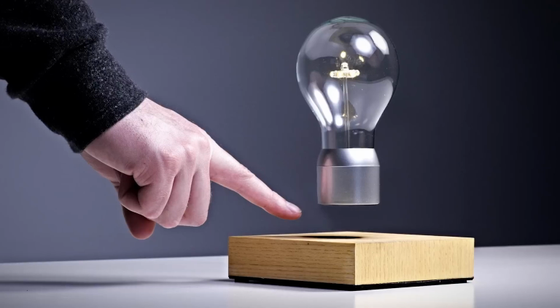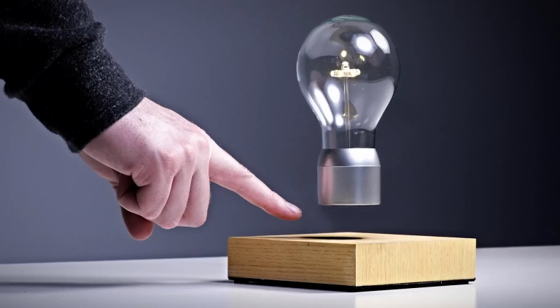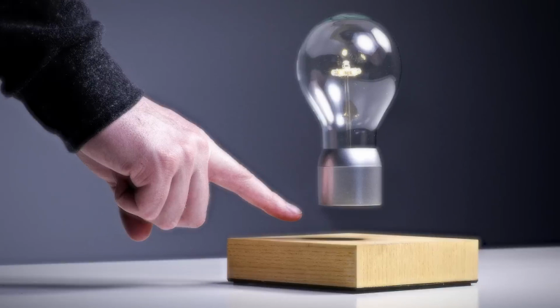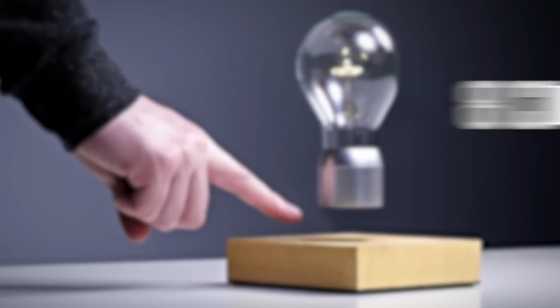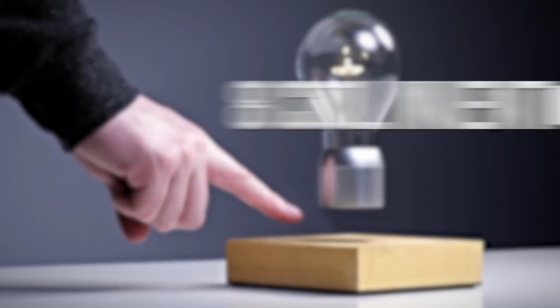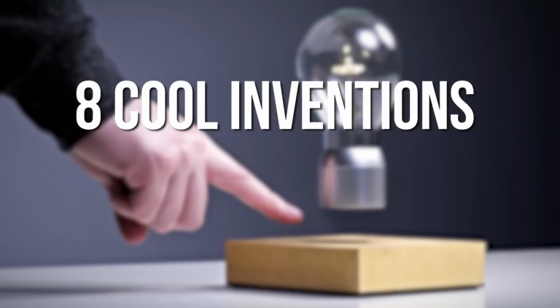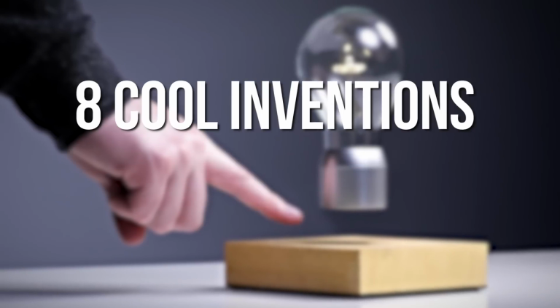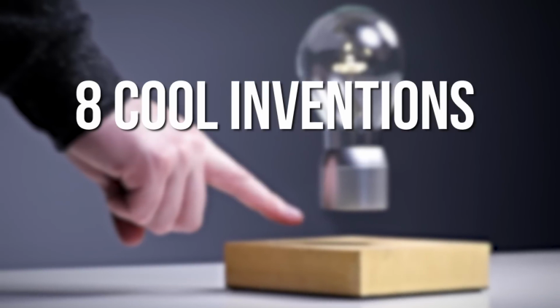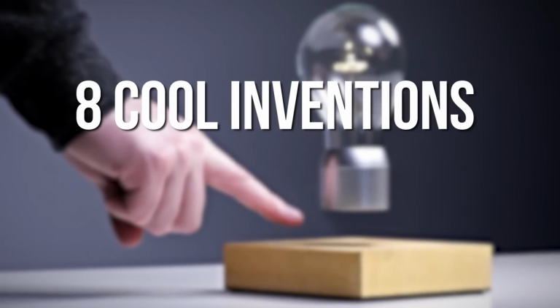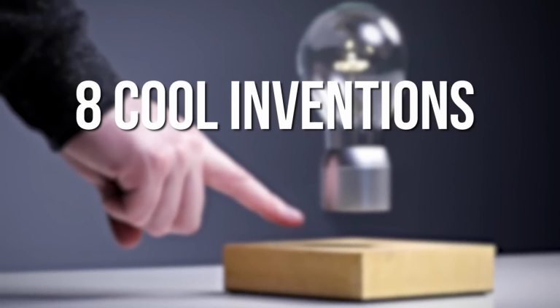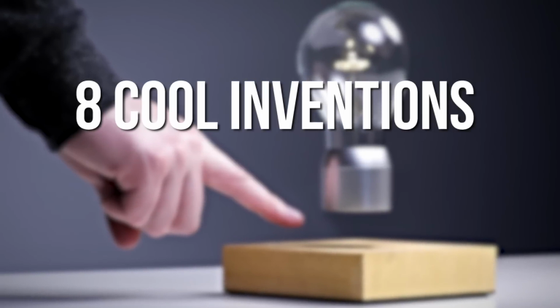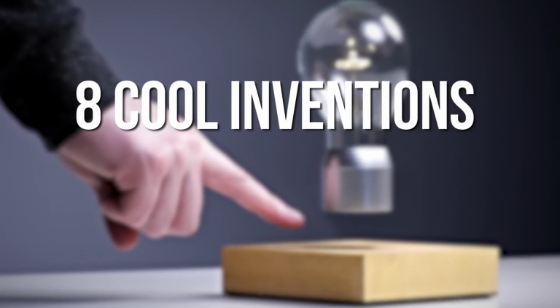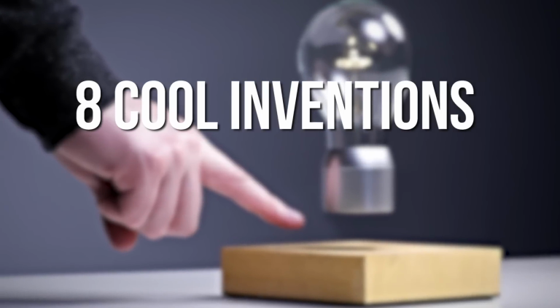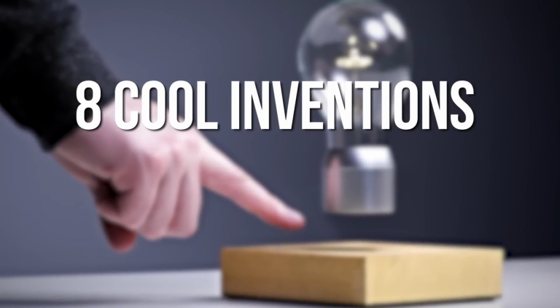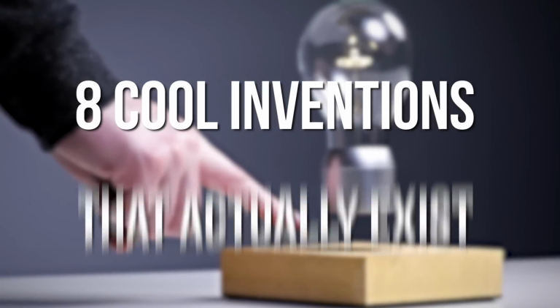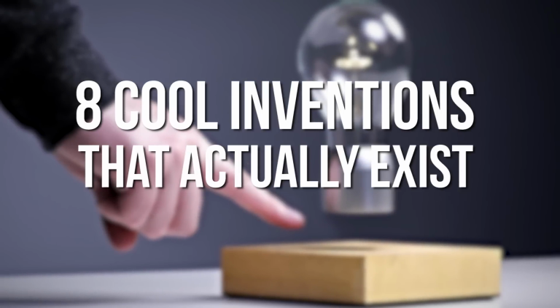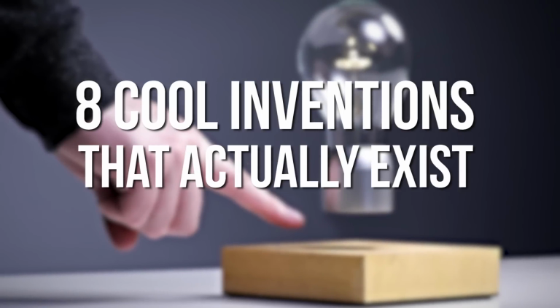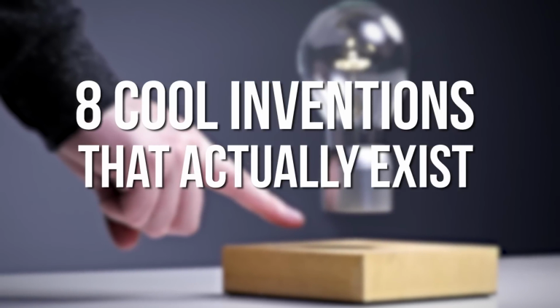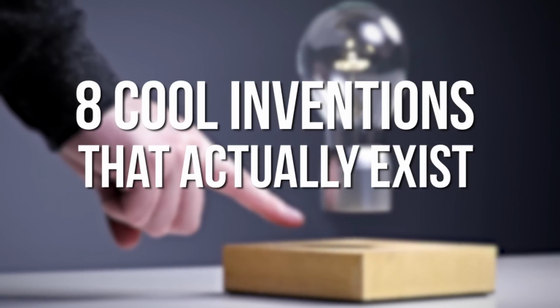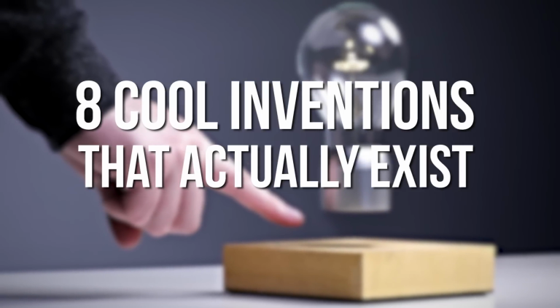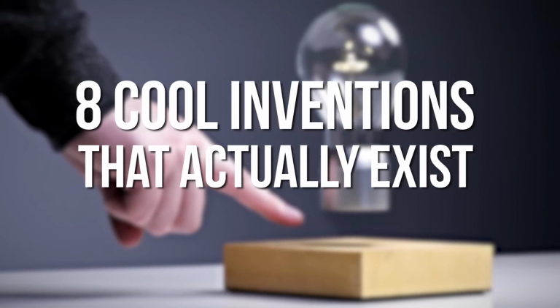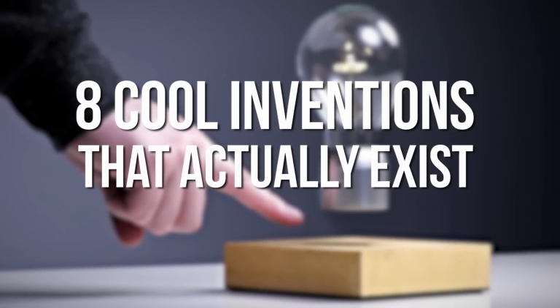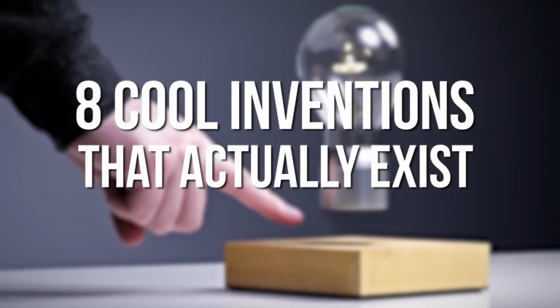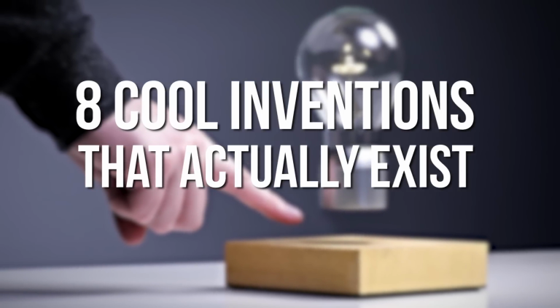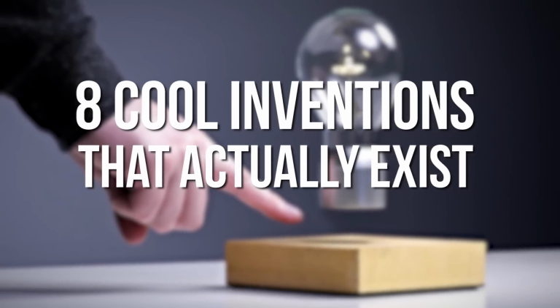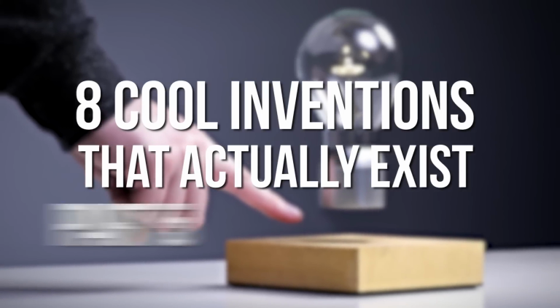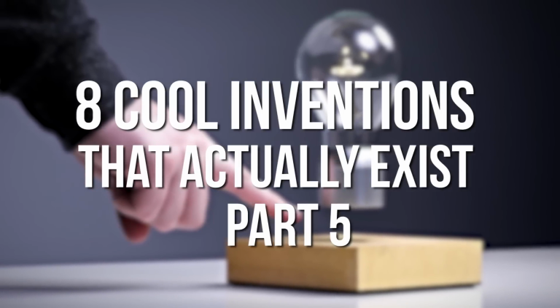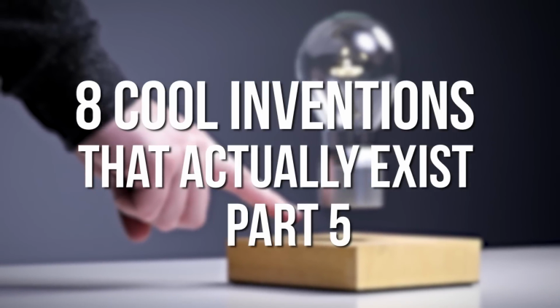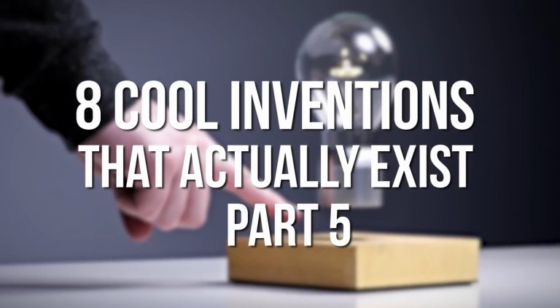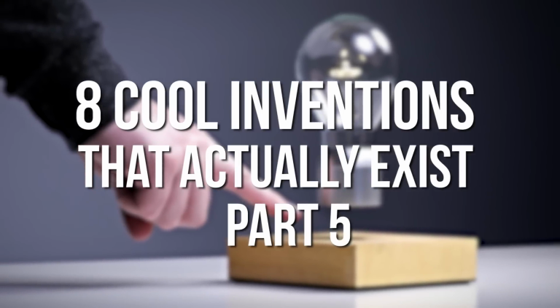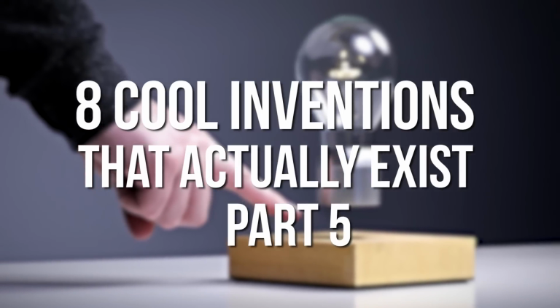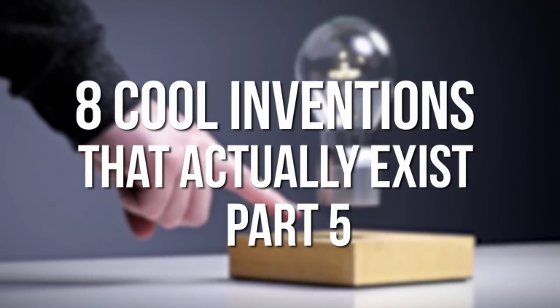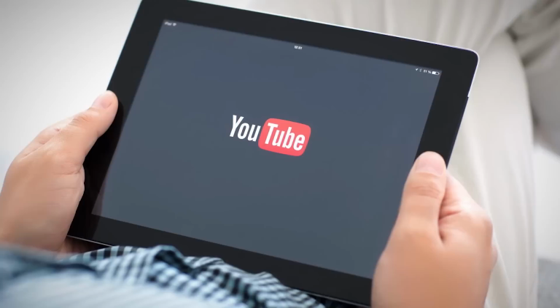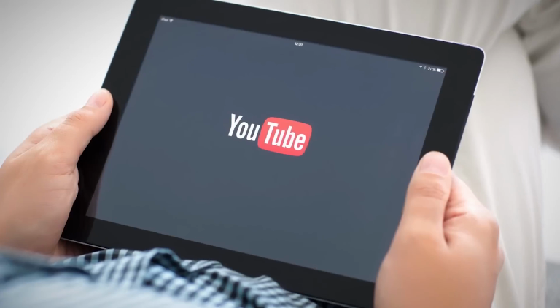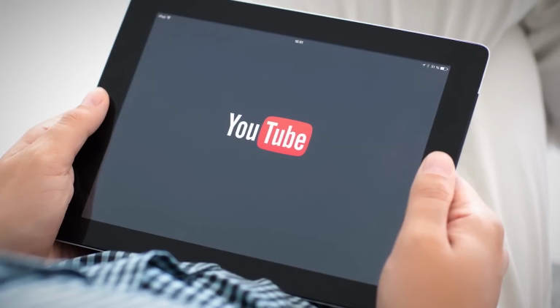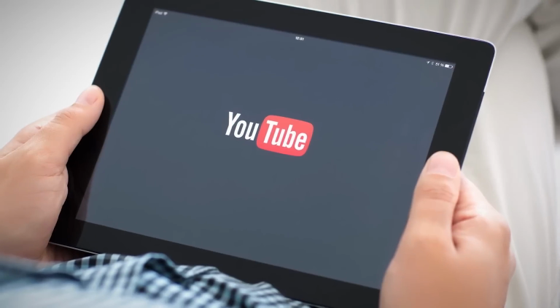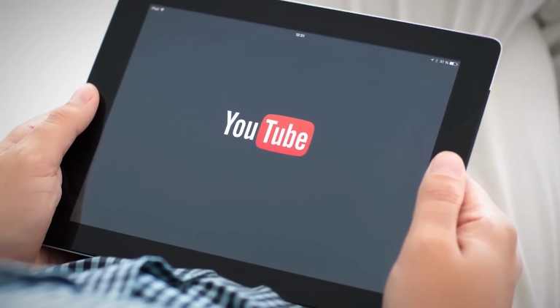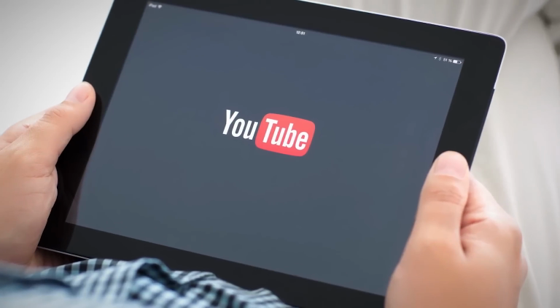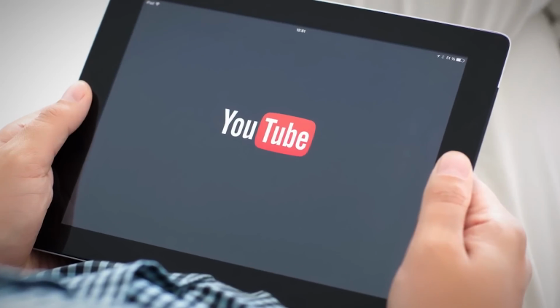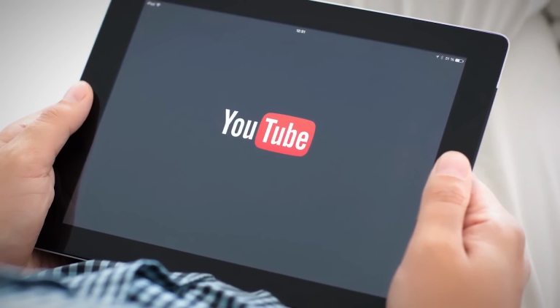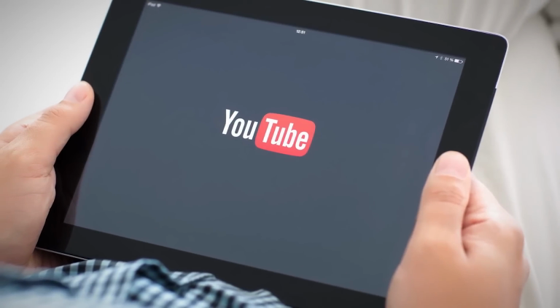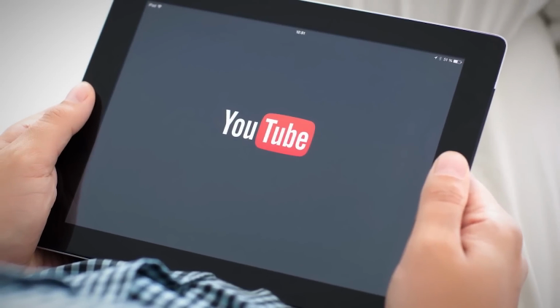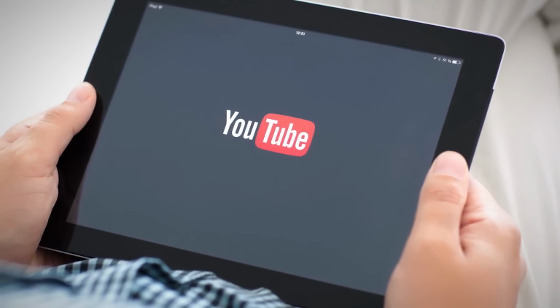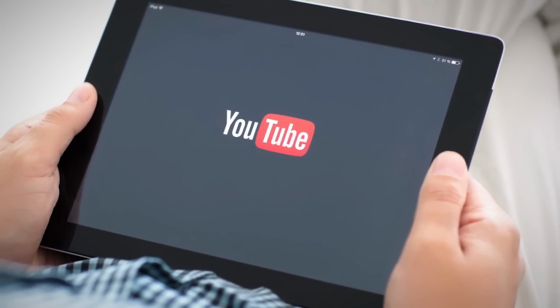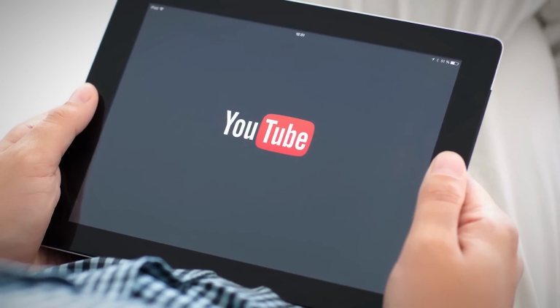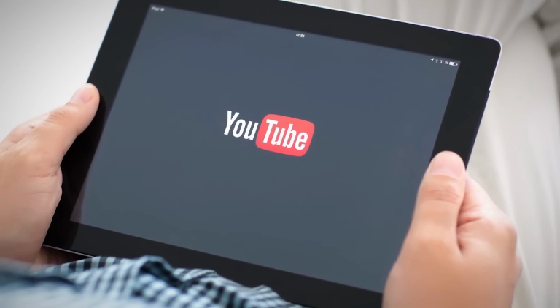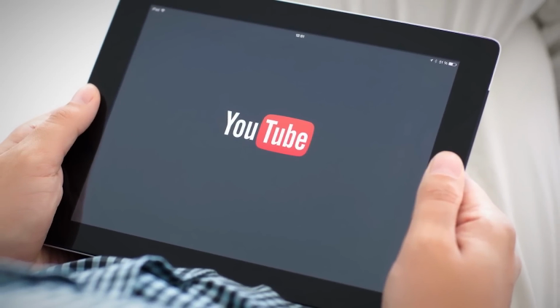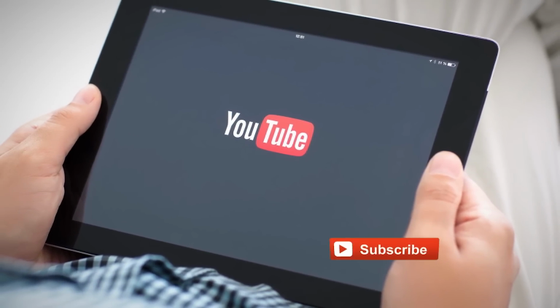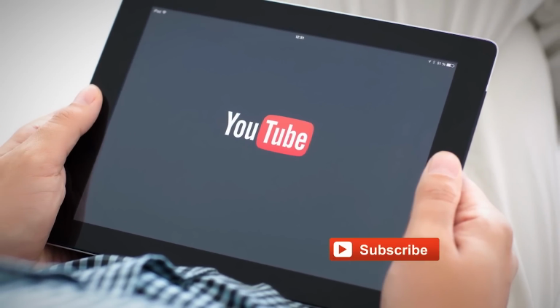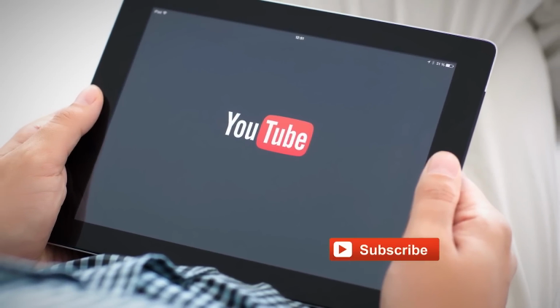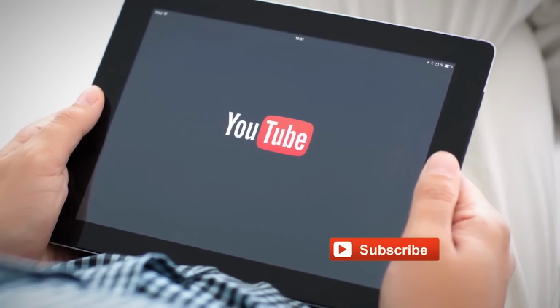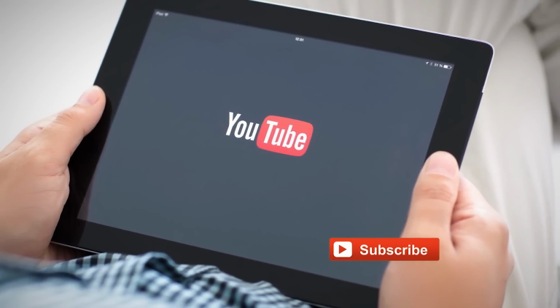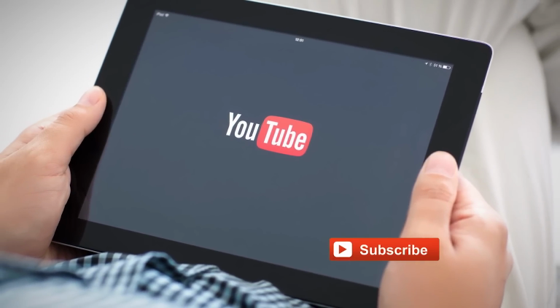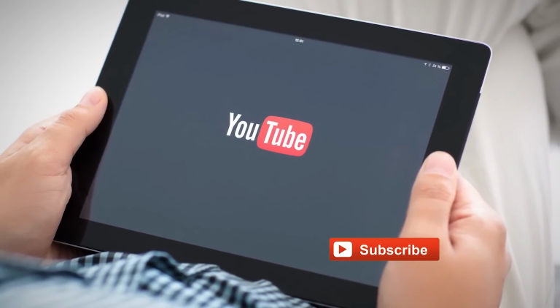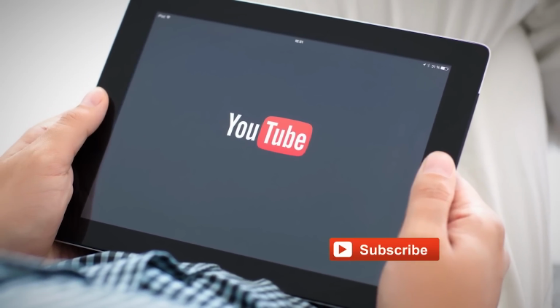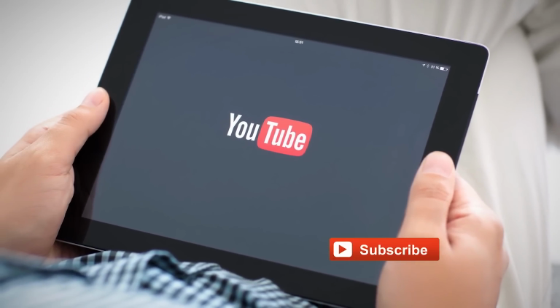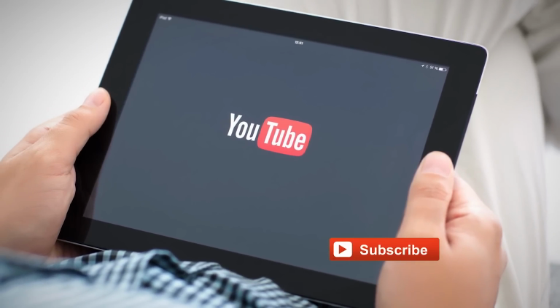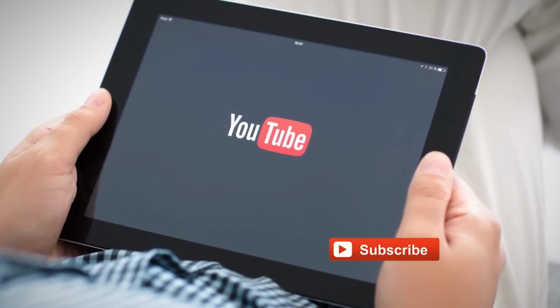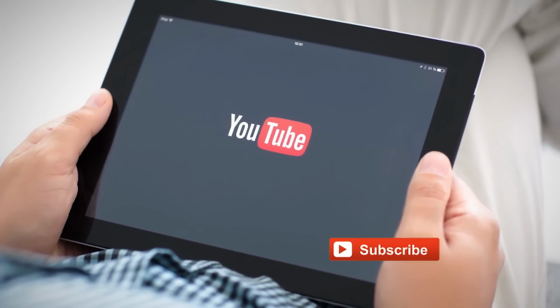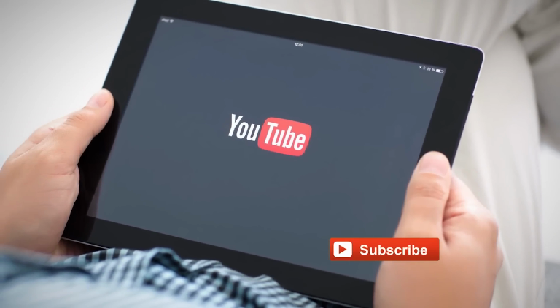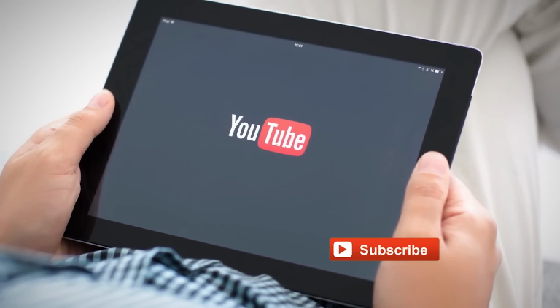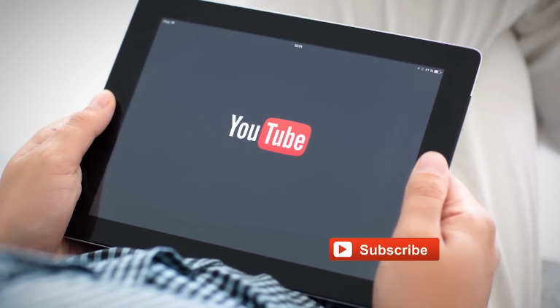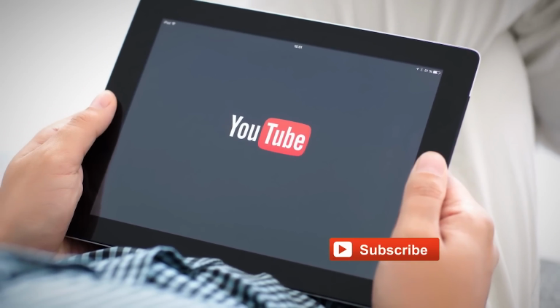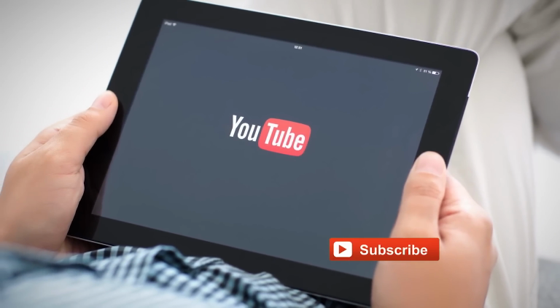8 Cool Inventions That Actually Exist, Part 5. If you're new to the channel, be sure to subscribe to get similar content every week.